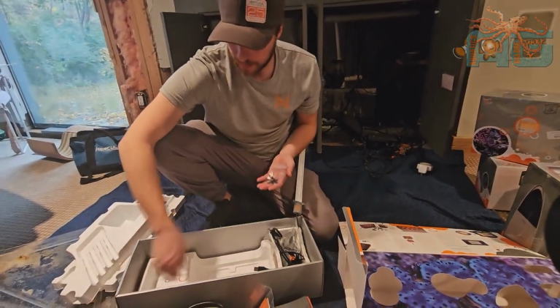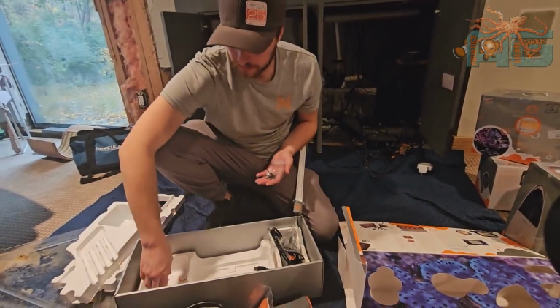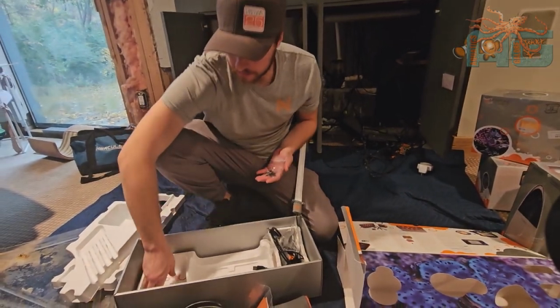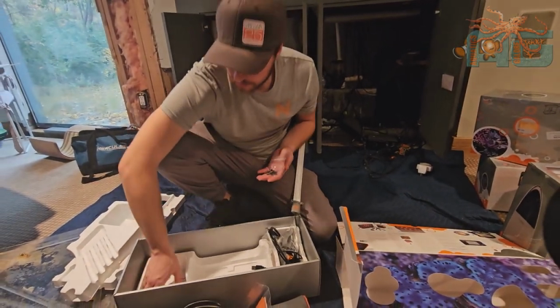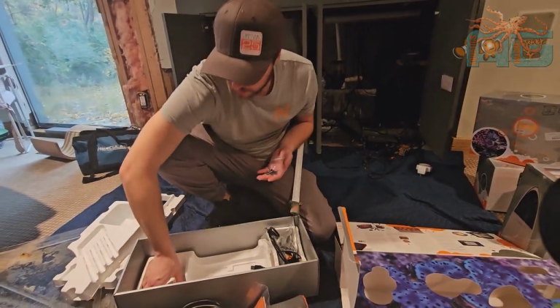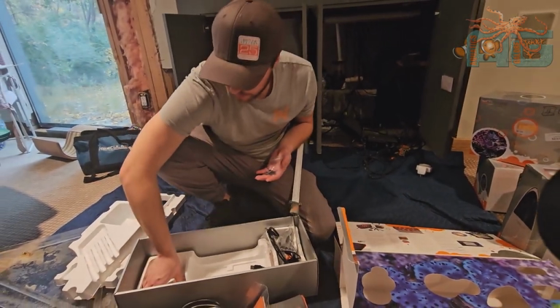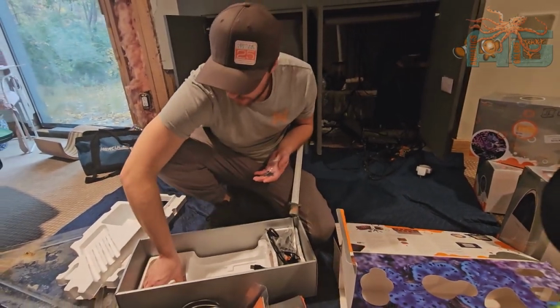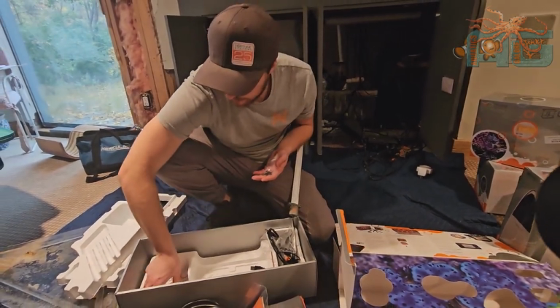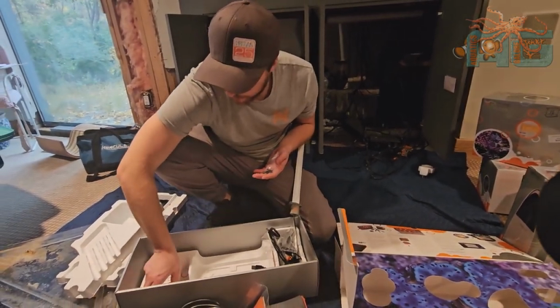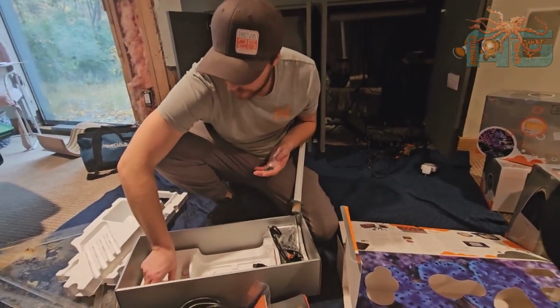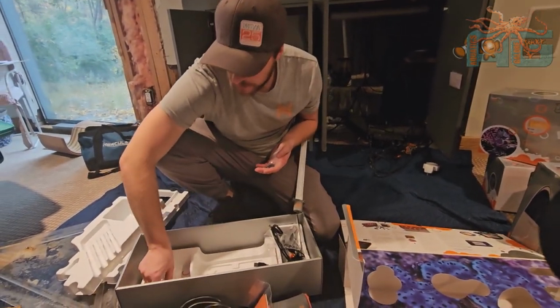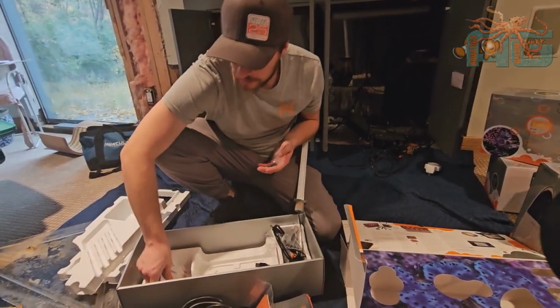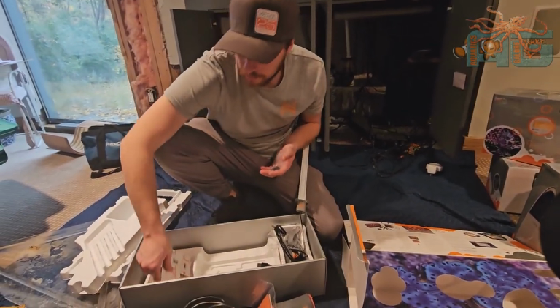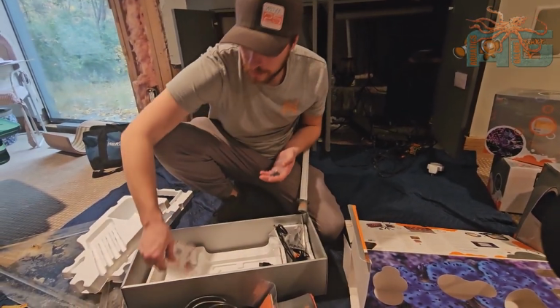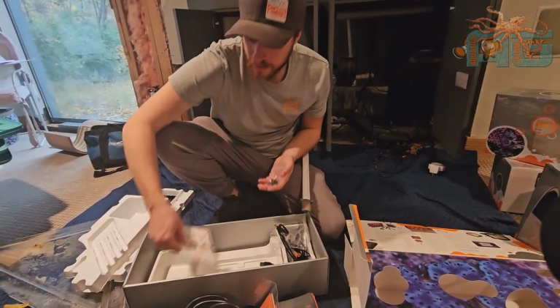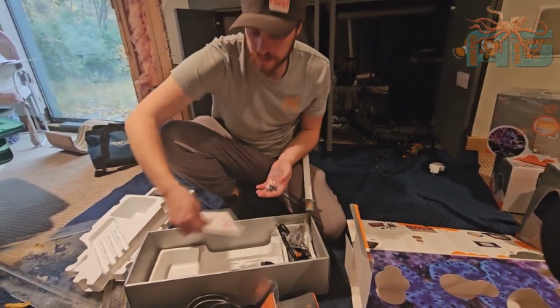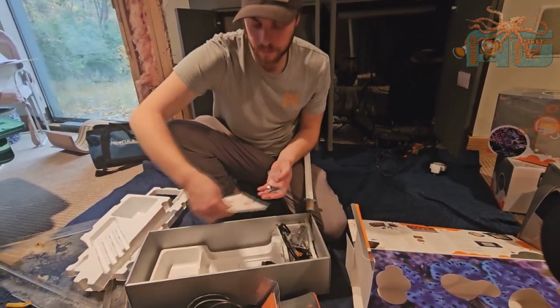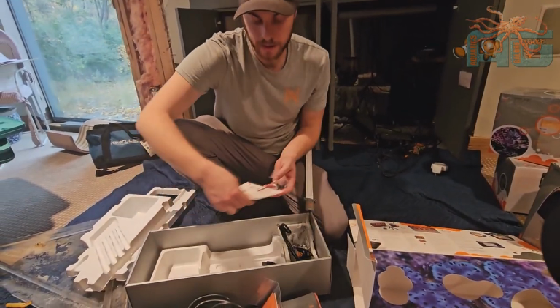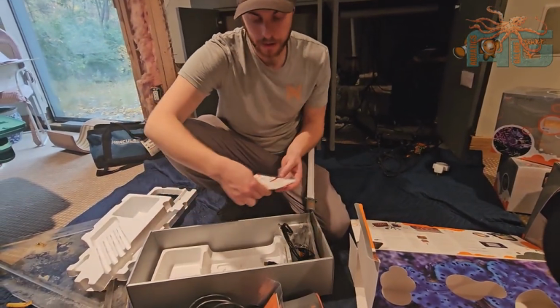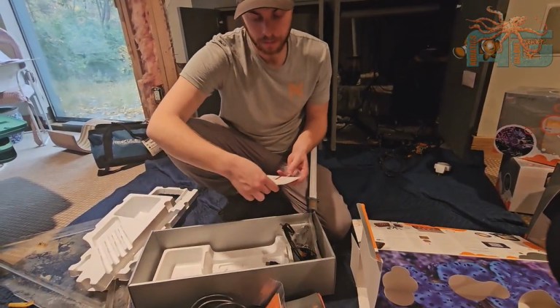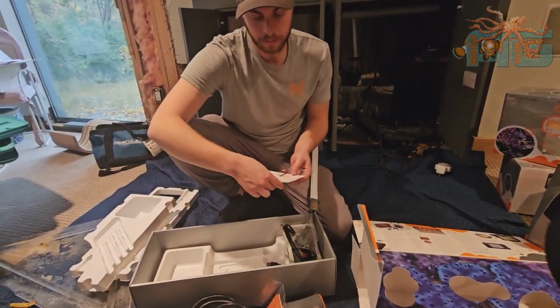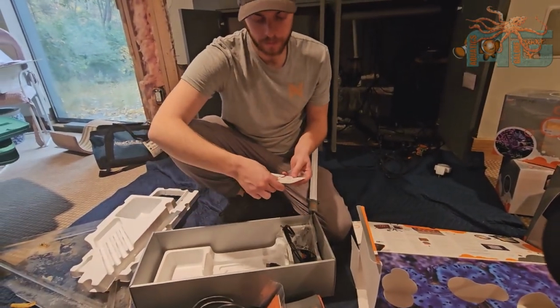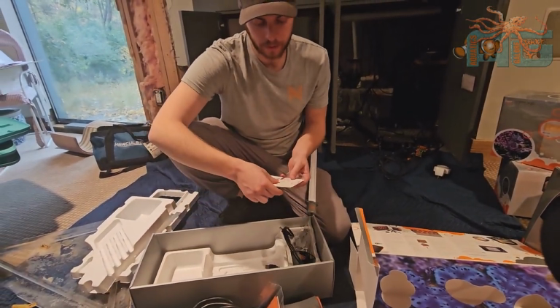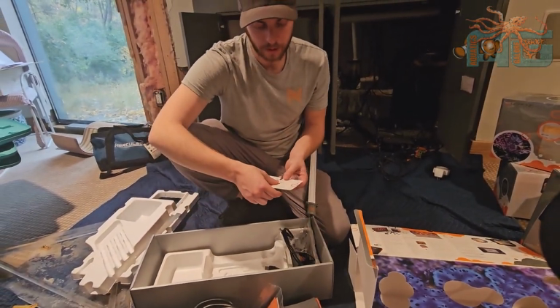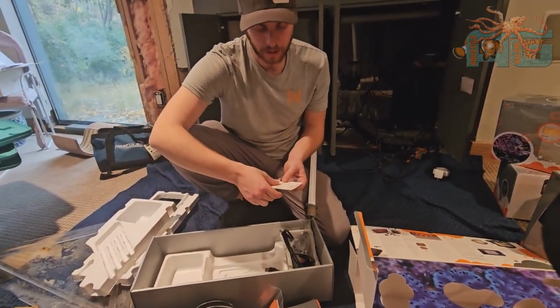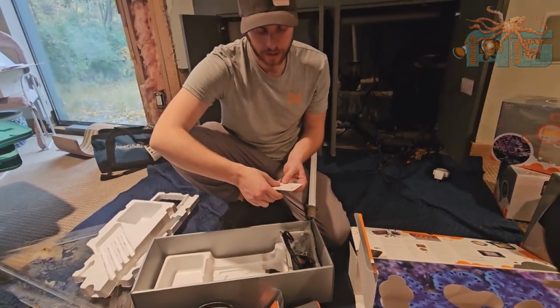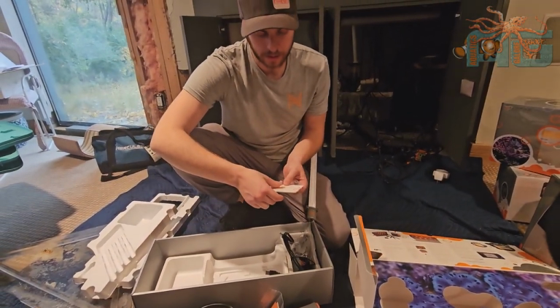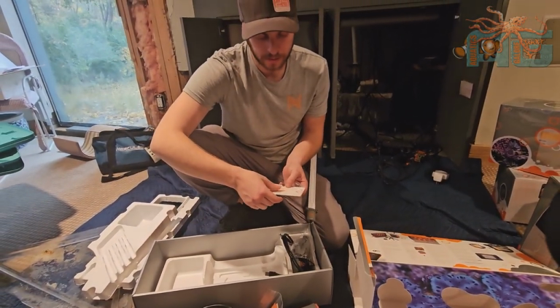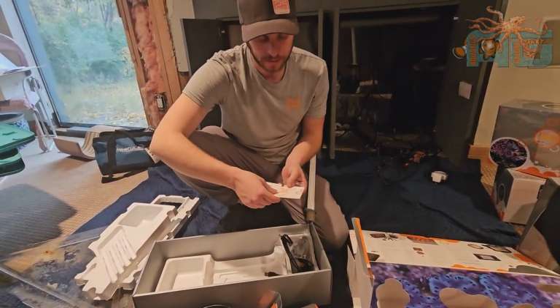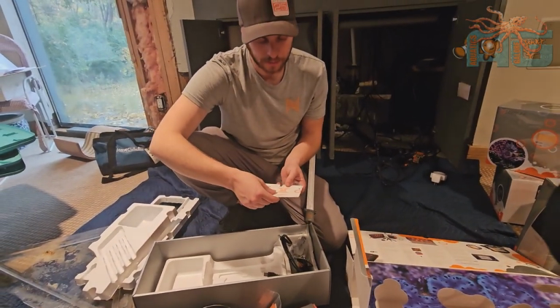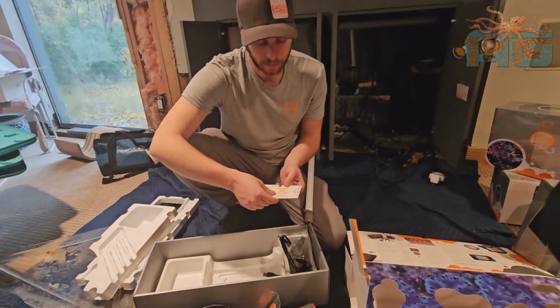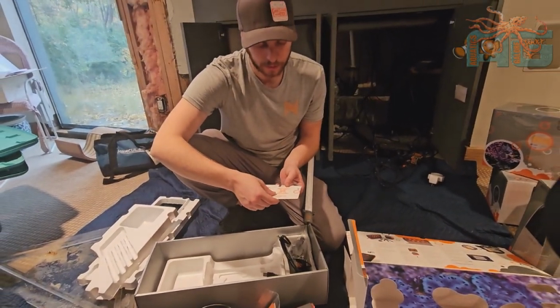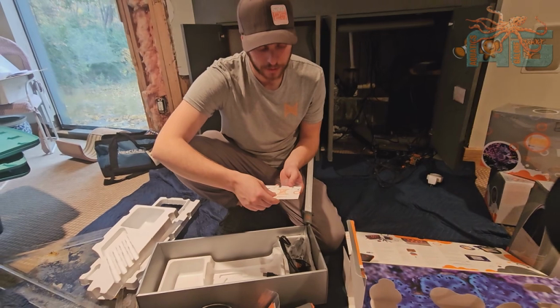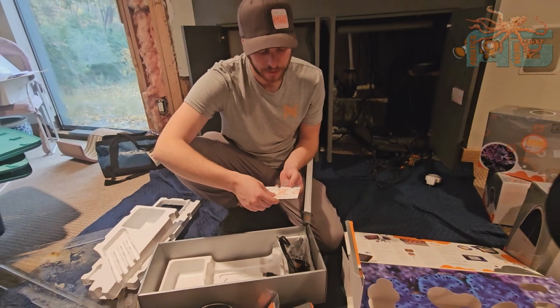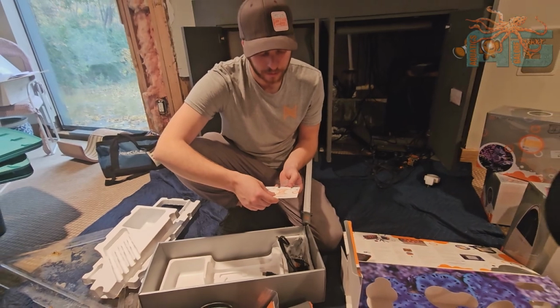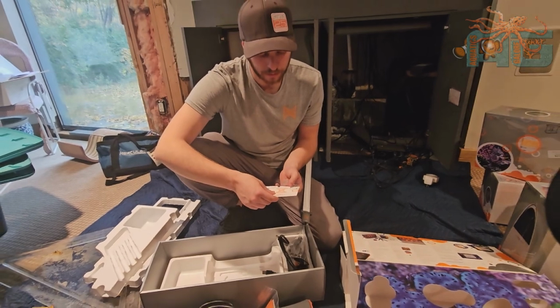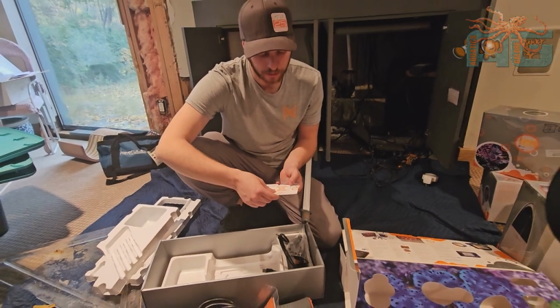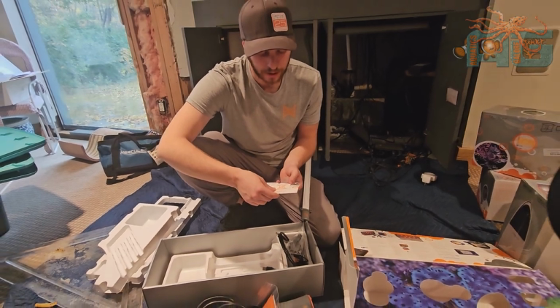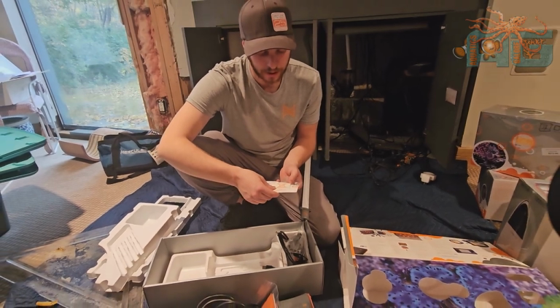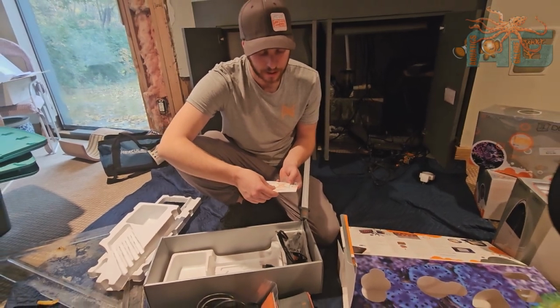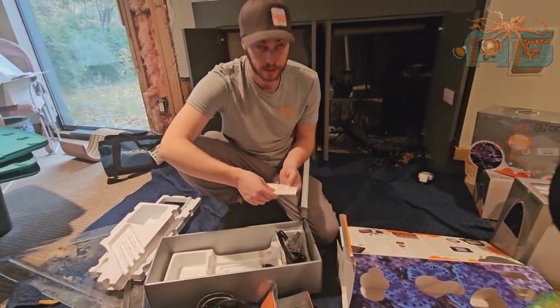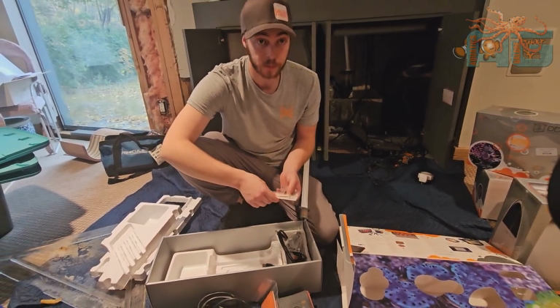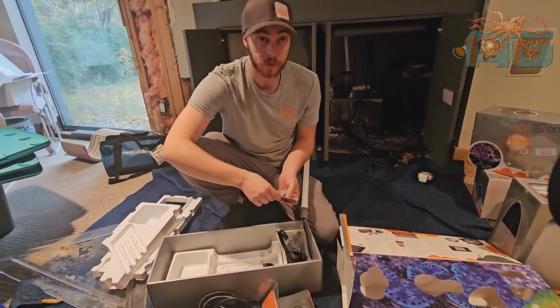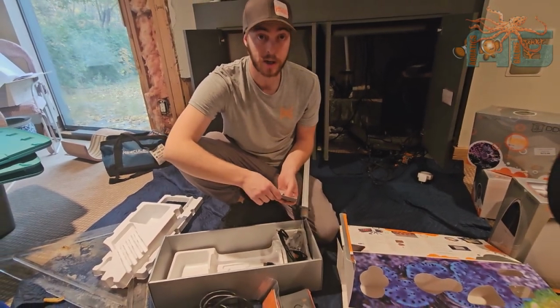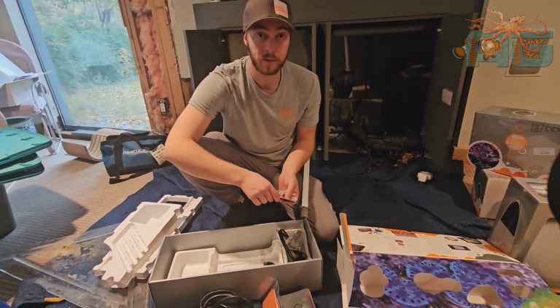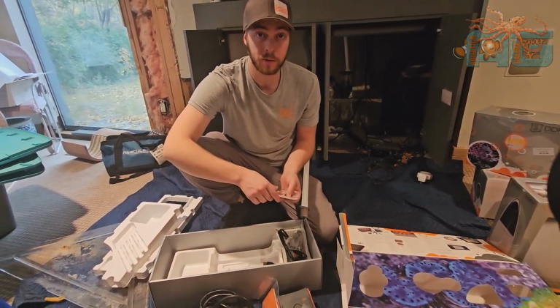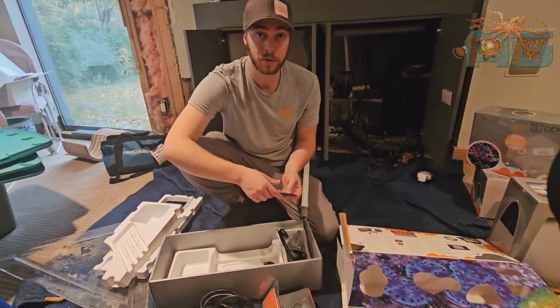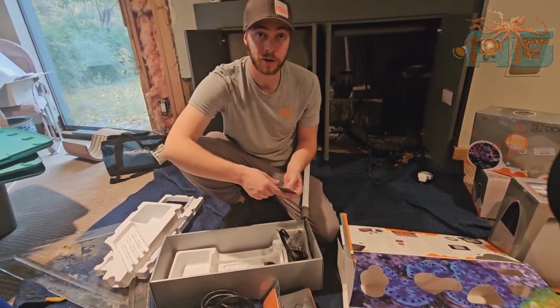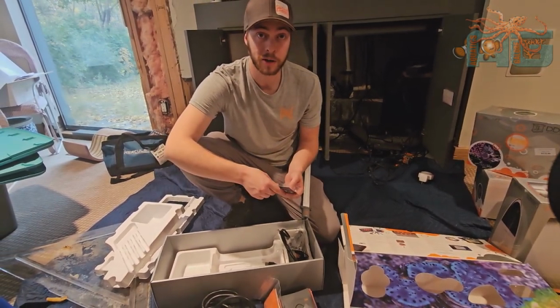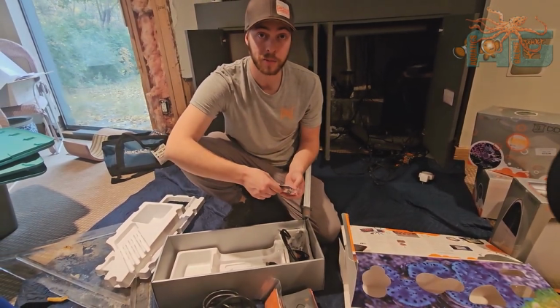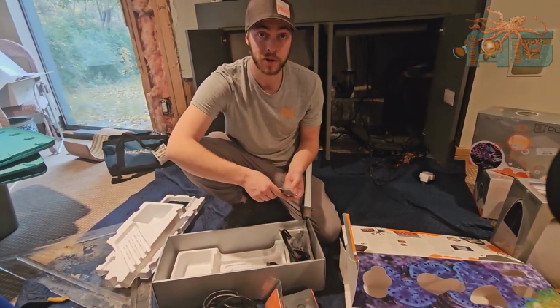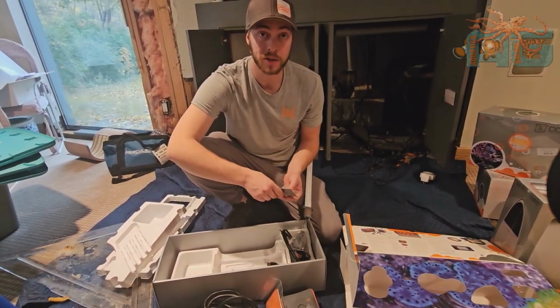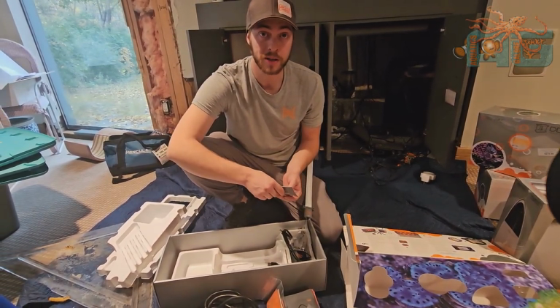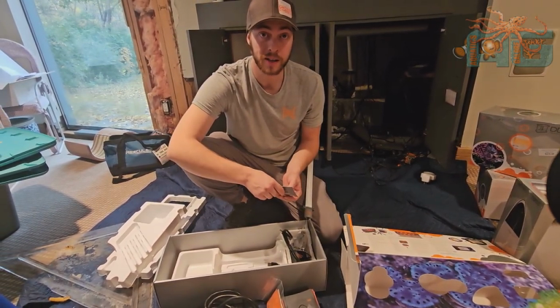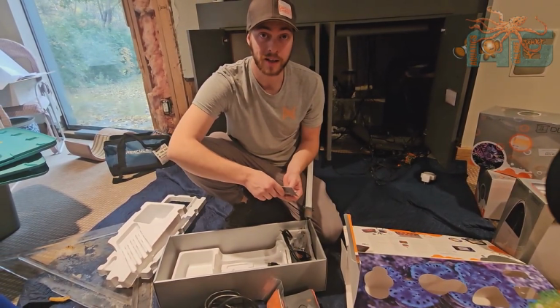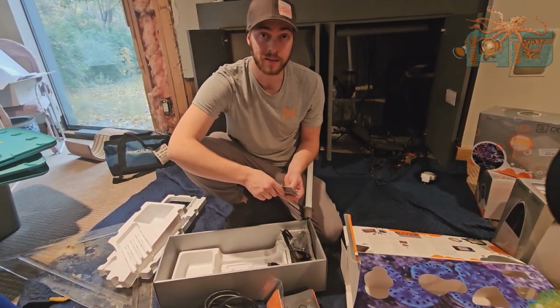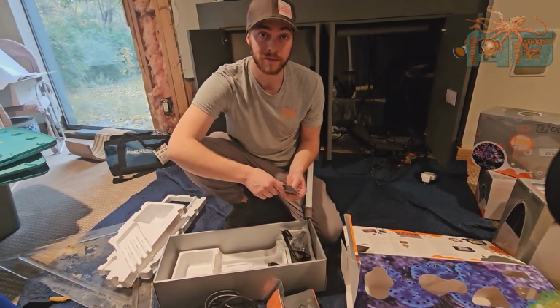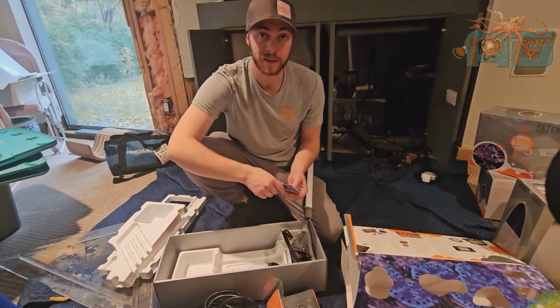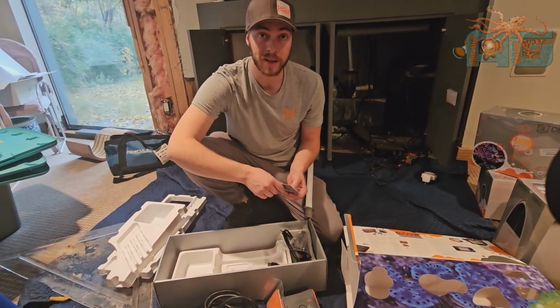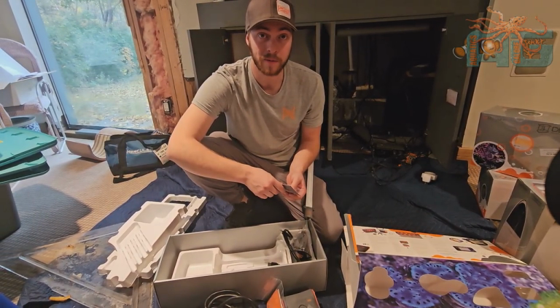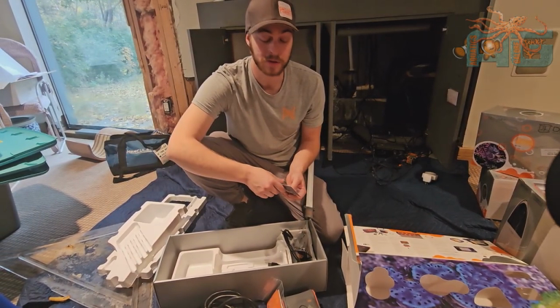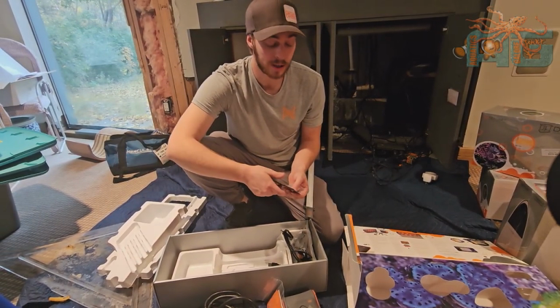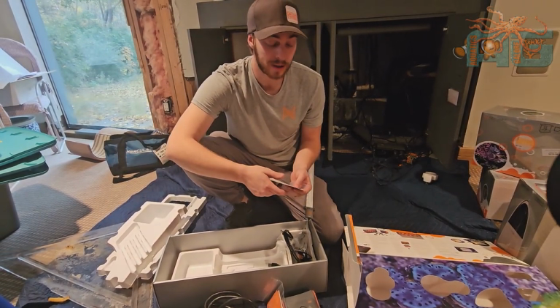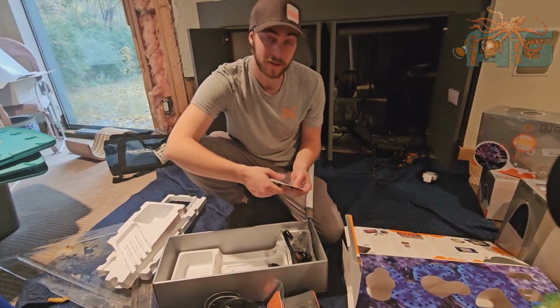That's it for this unboxing video. If you guys want to like and subscribe, we'd greatly appreciate that. Thank you for checking in.